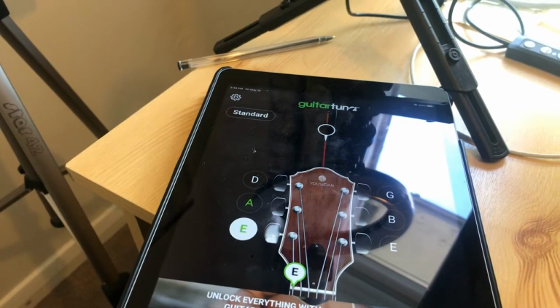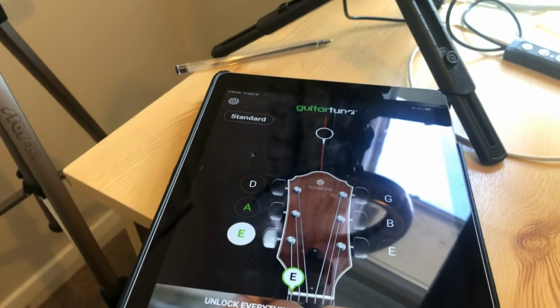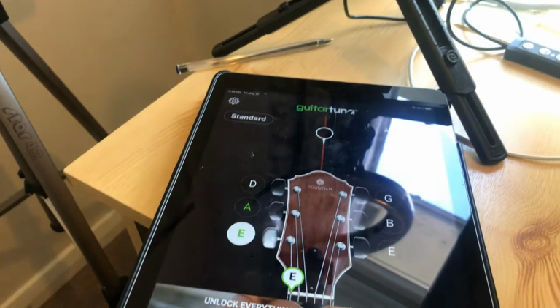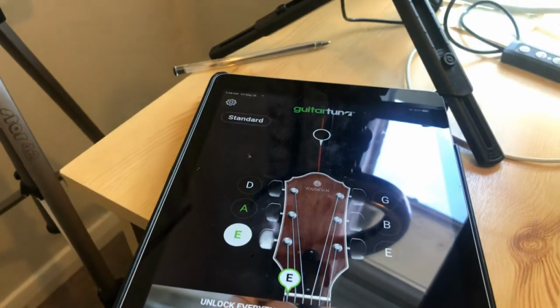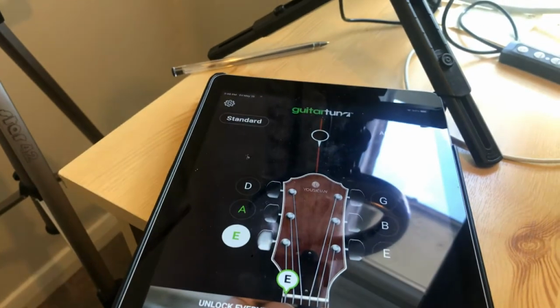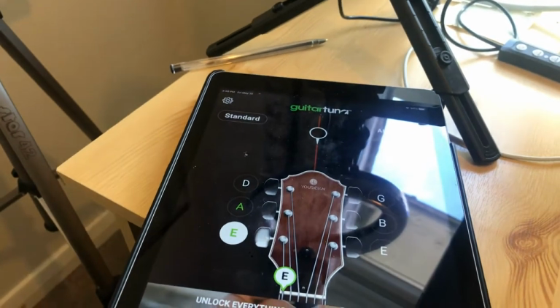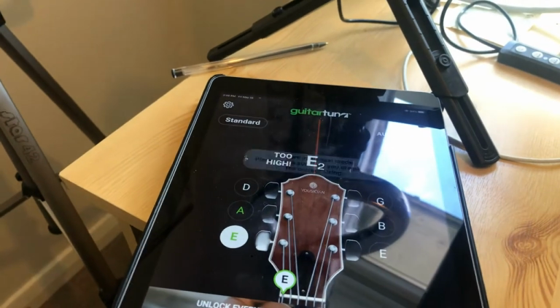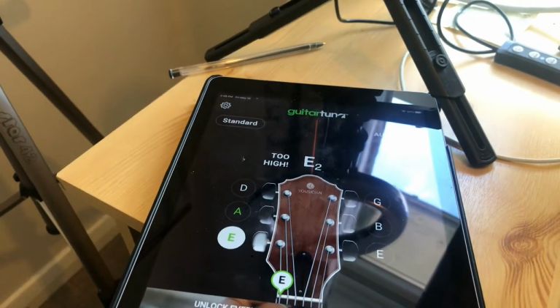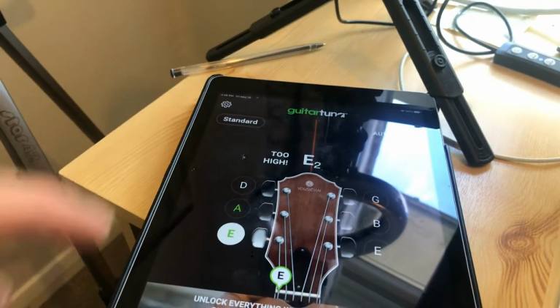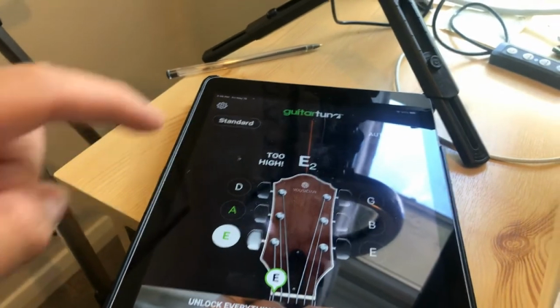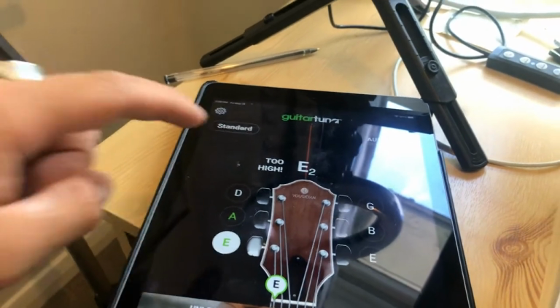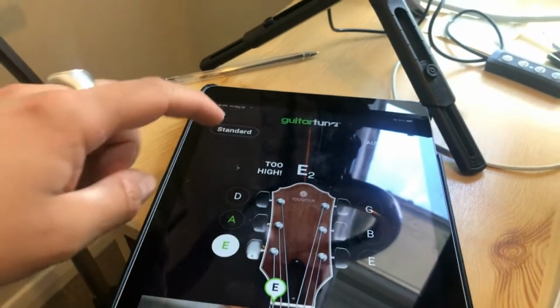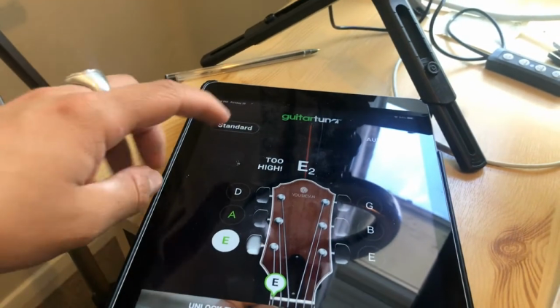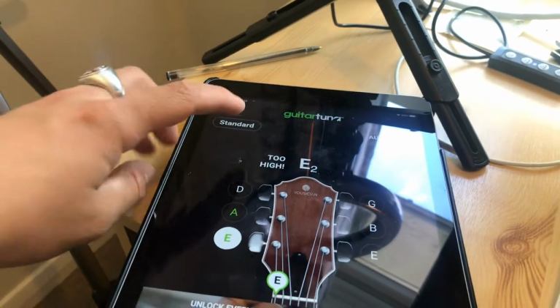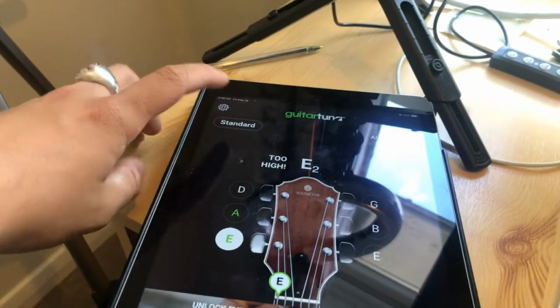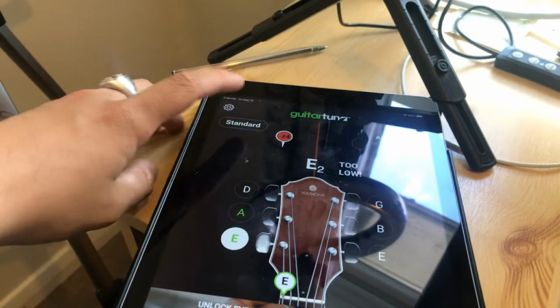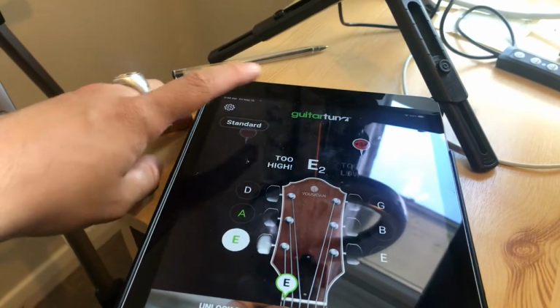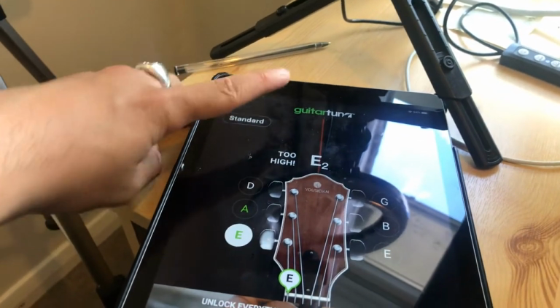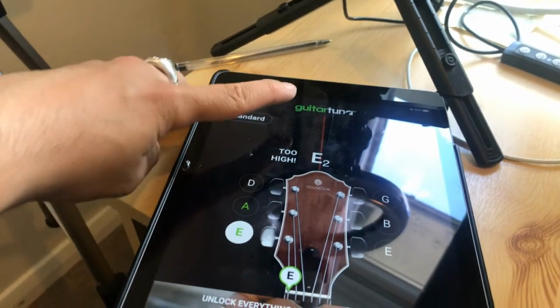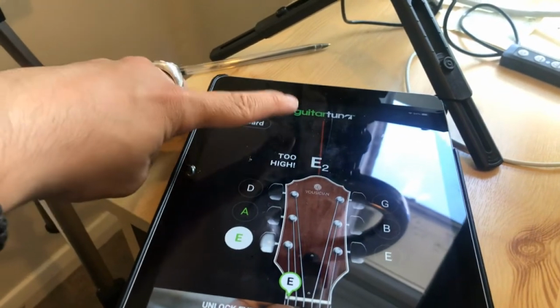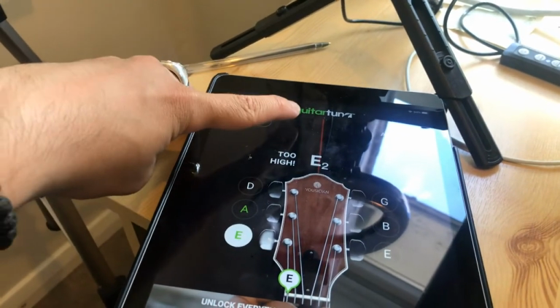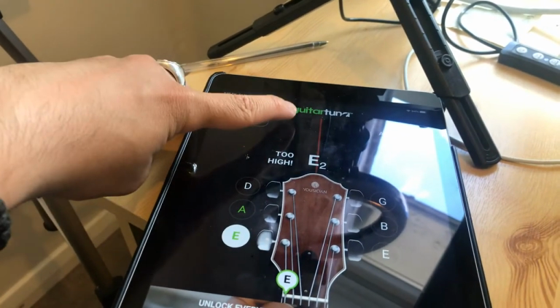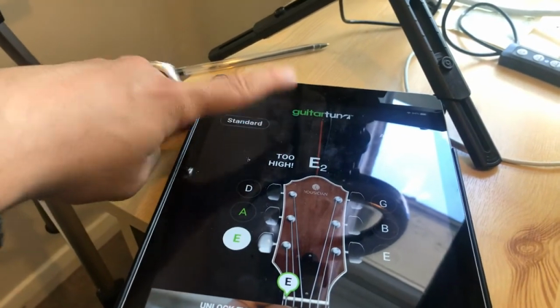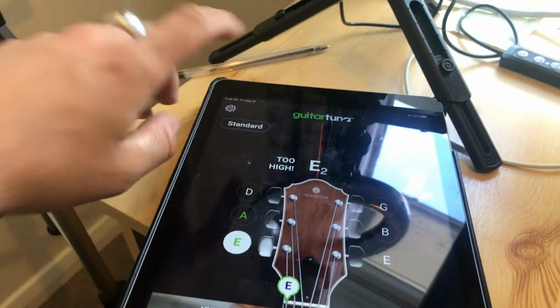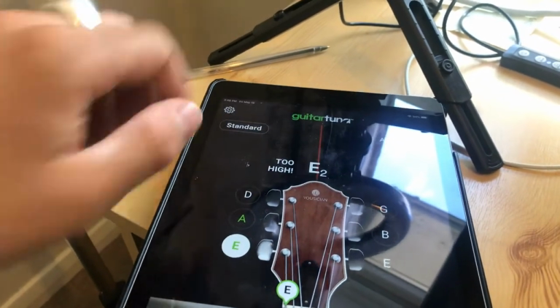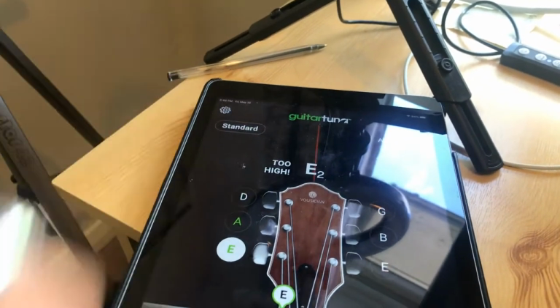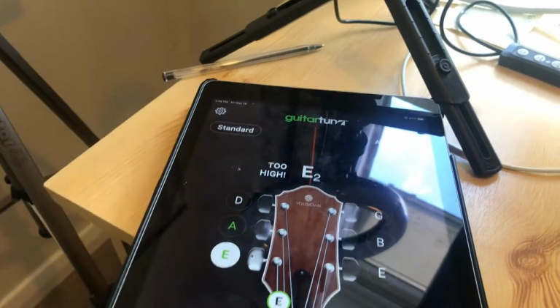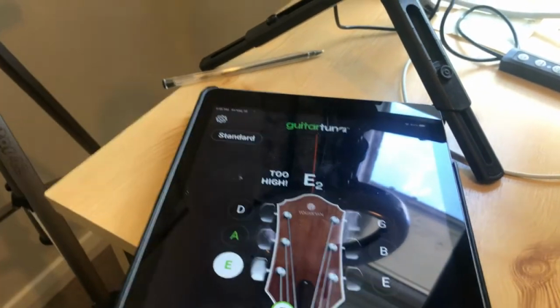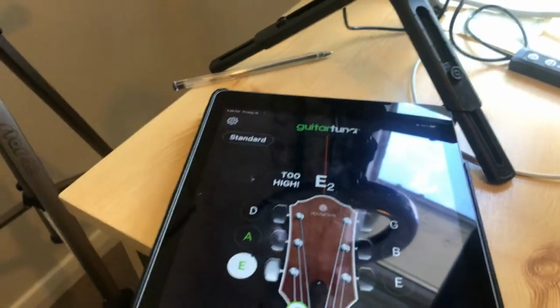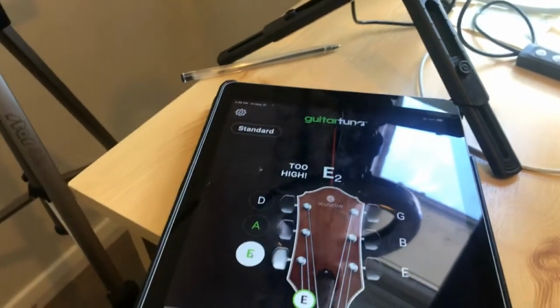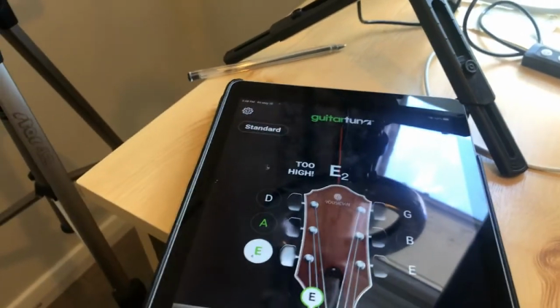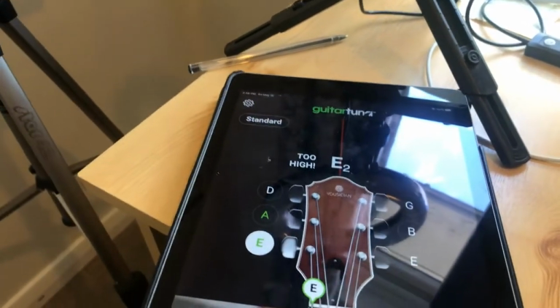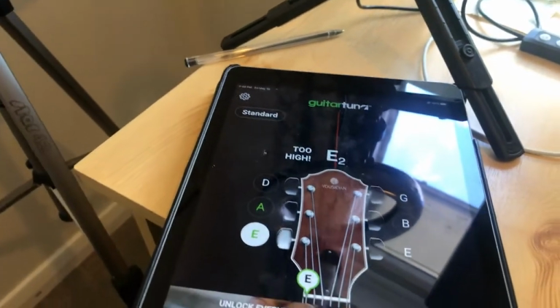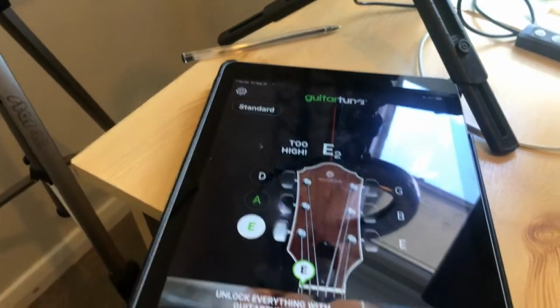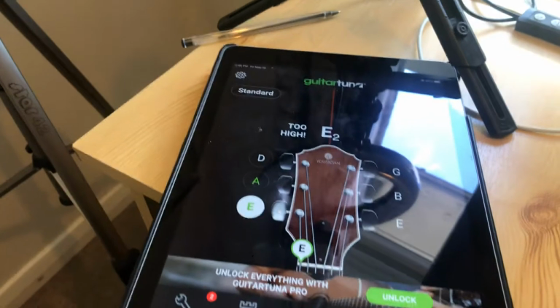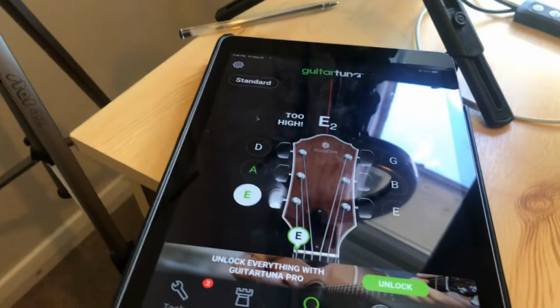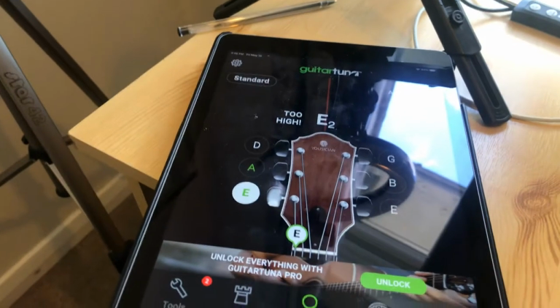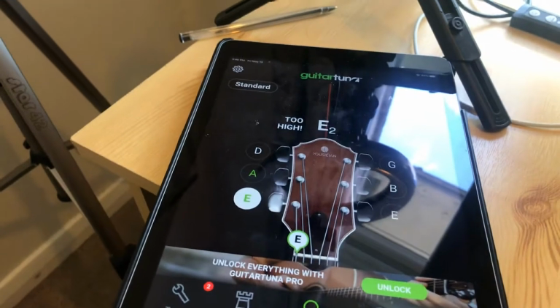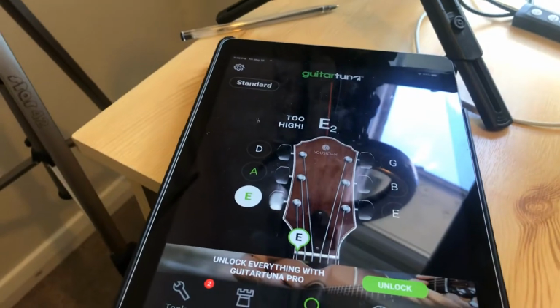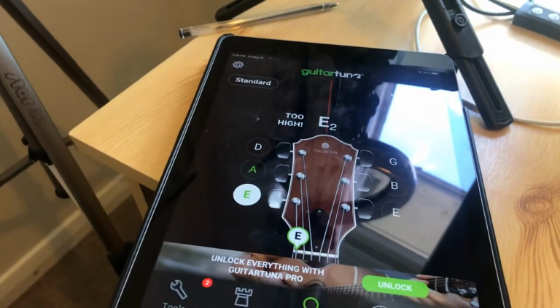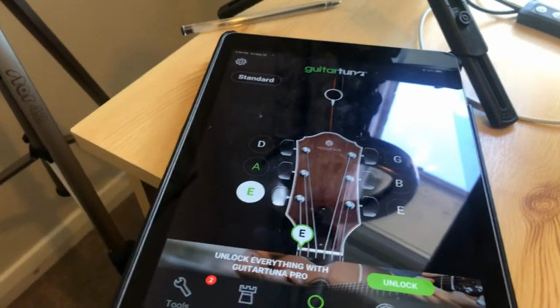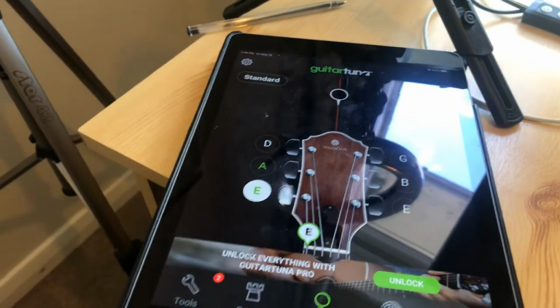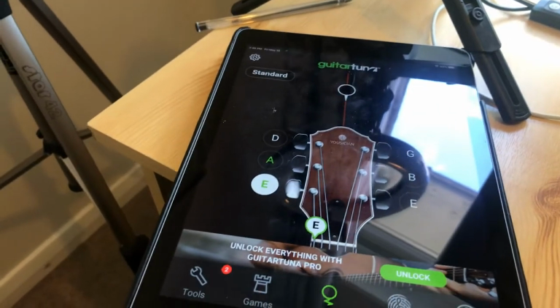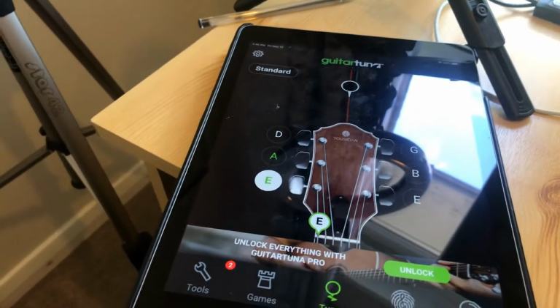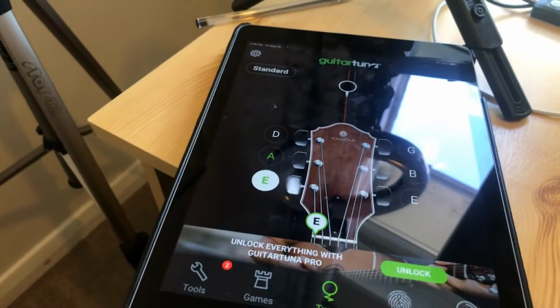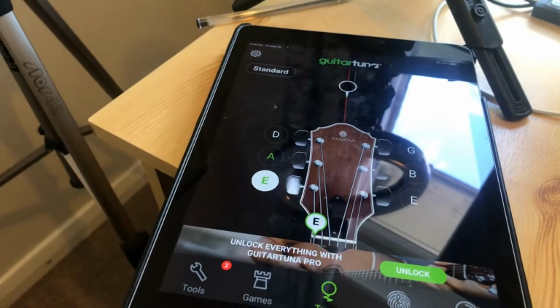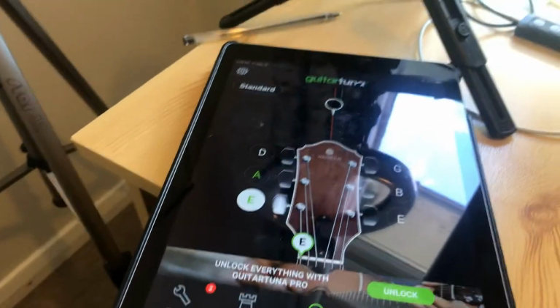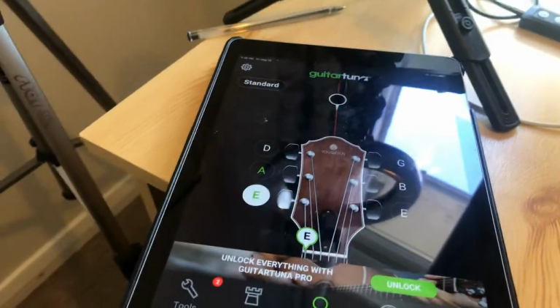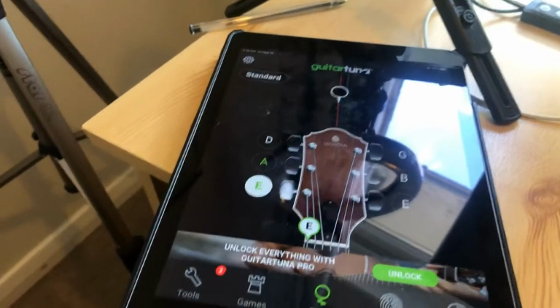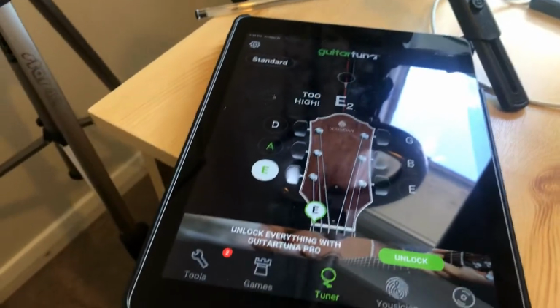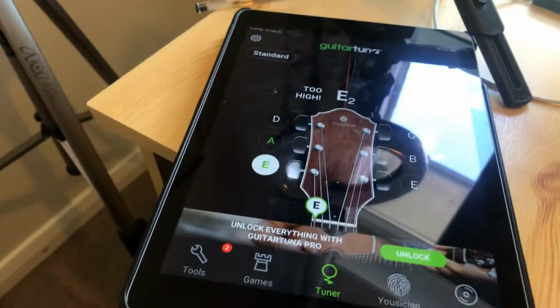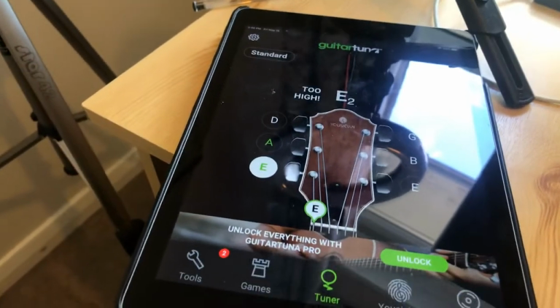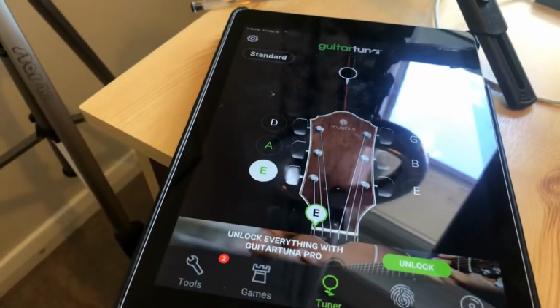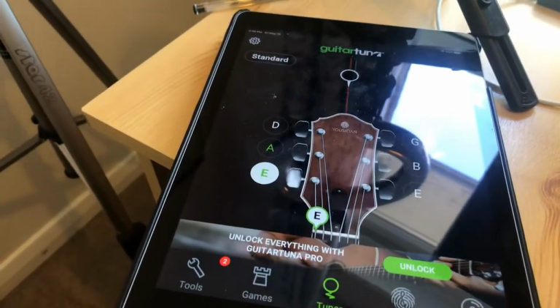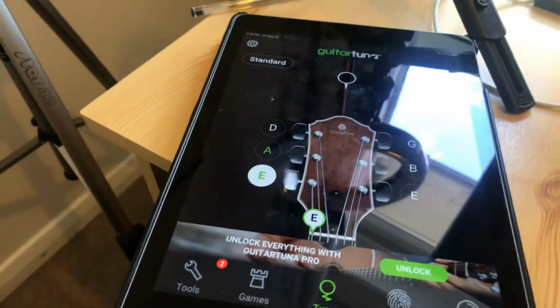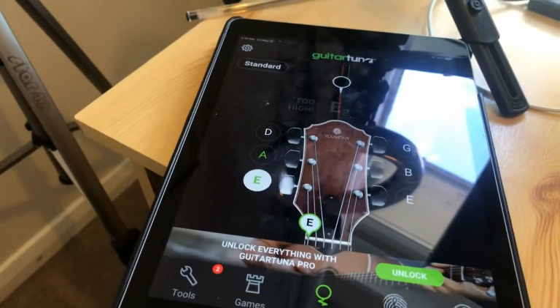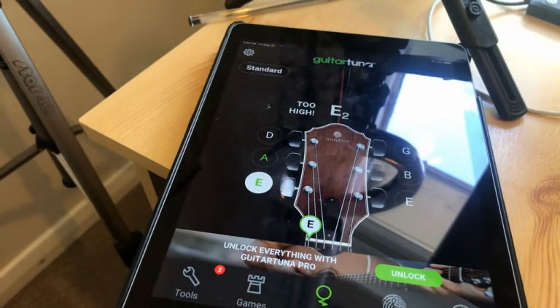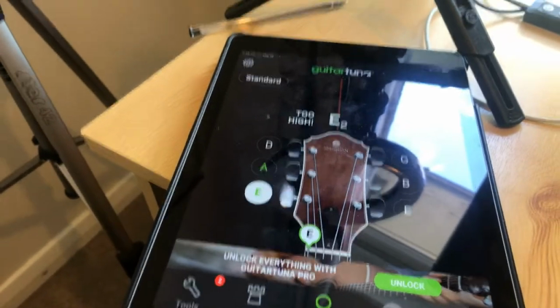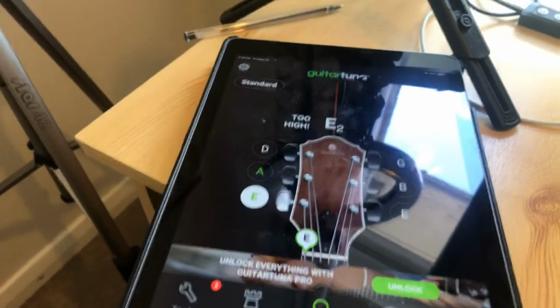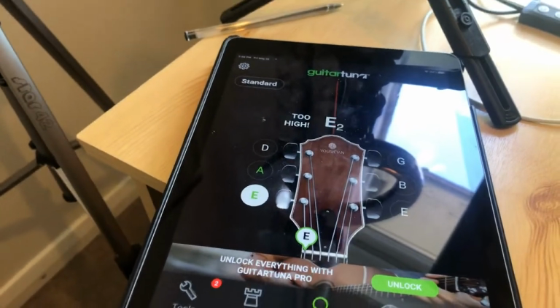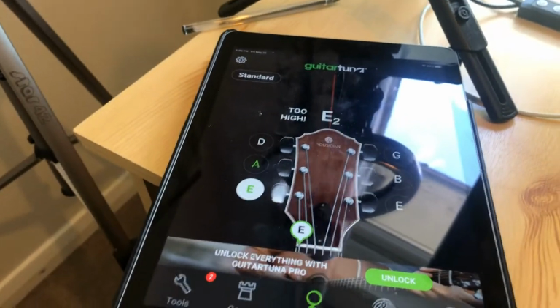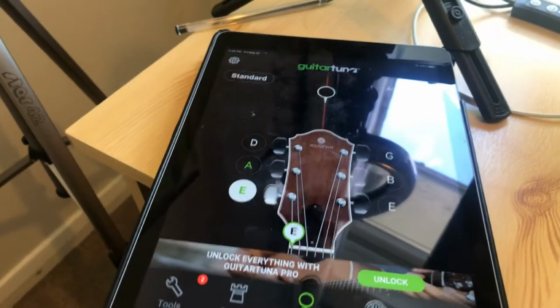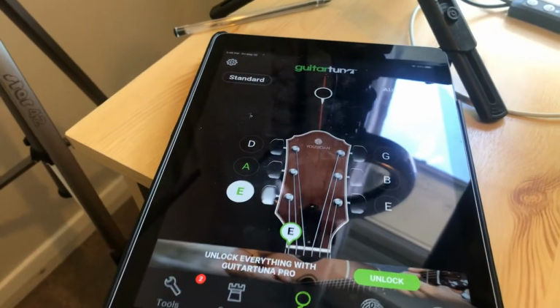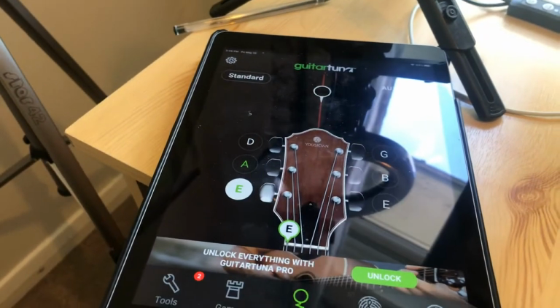In this video we are going to take a look at how to tune our guitar using the Guitar Tuner Free app, which is just a free tuner app that you can download on your smartphone or tablet.